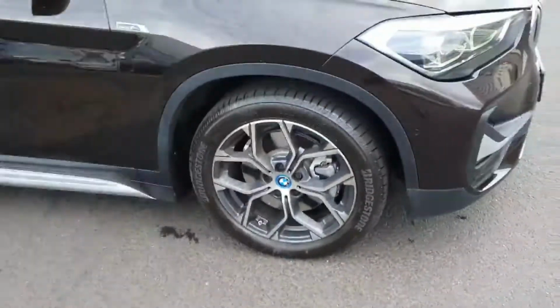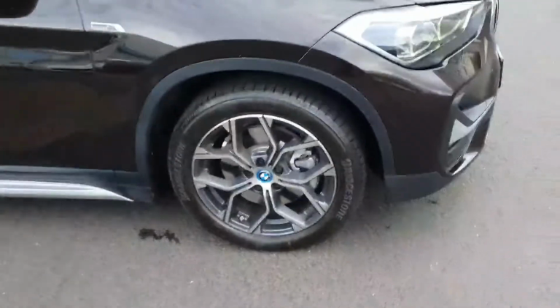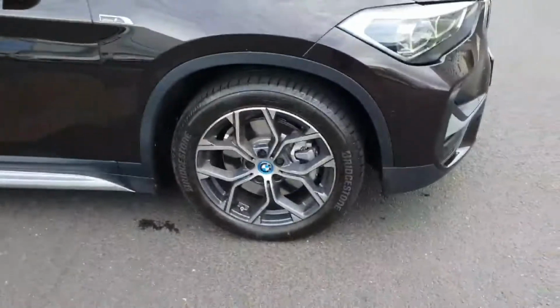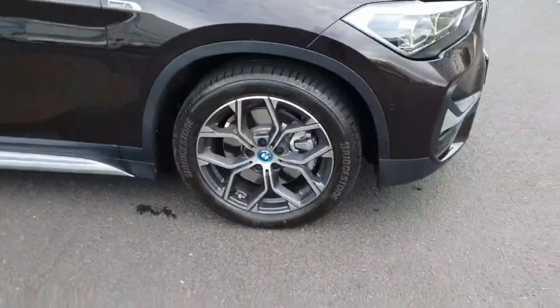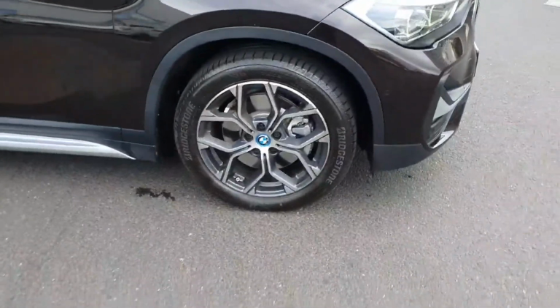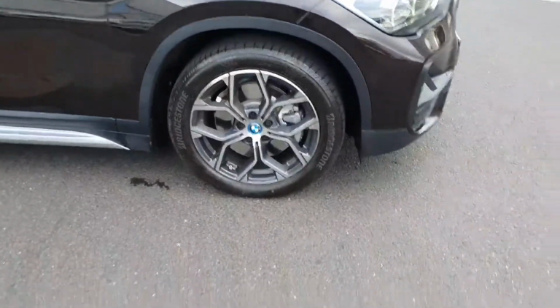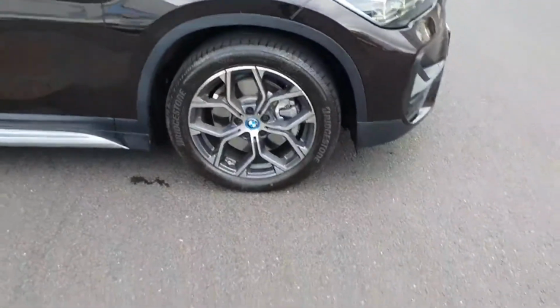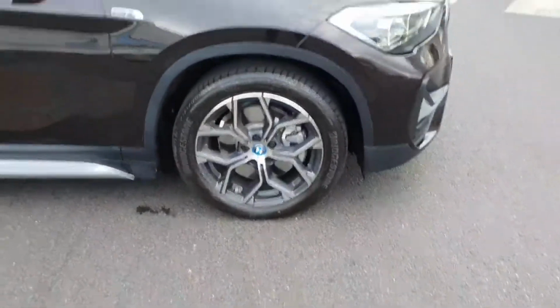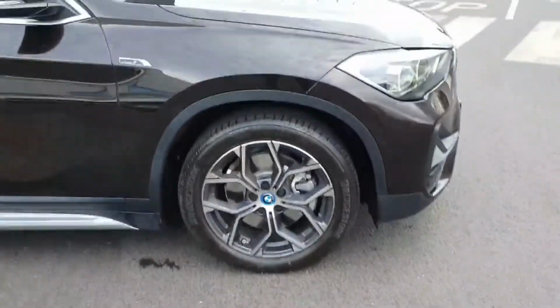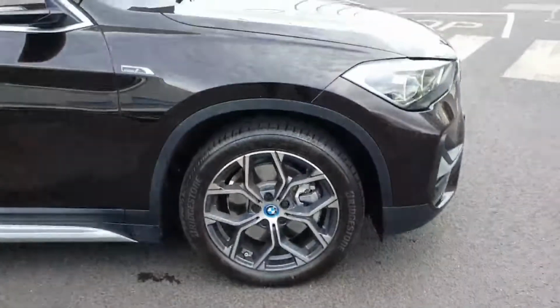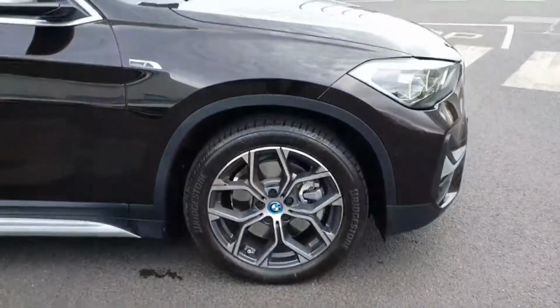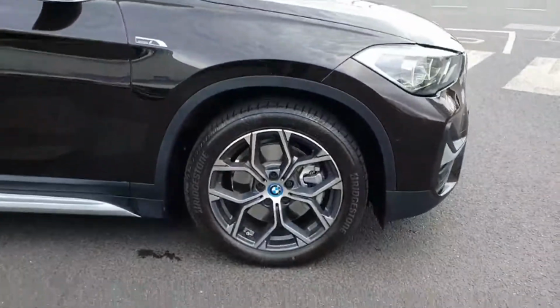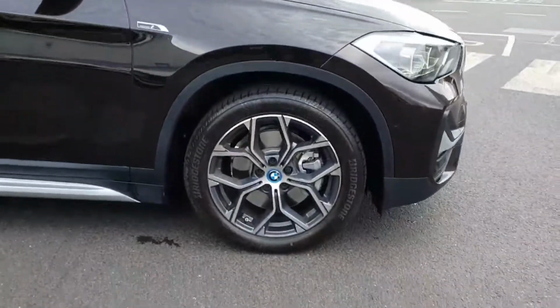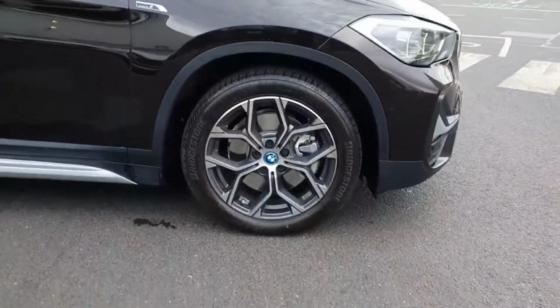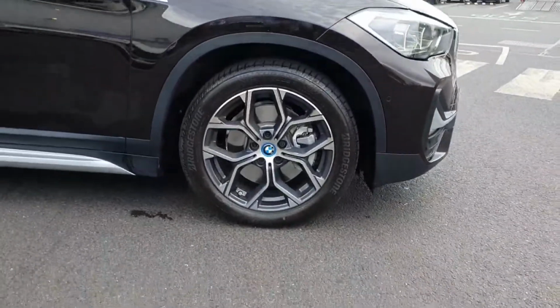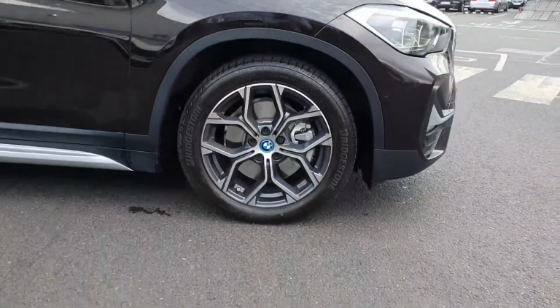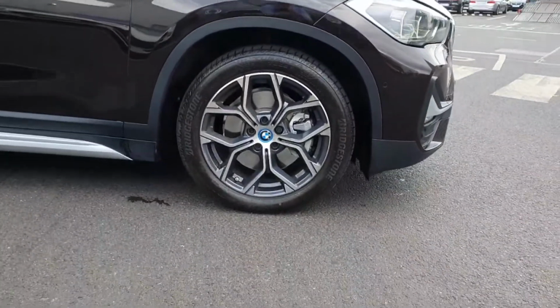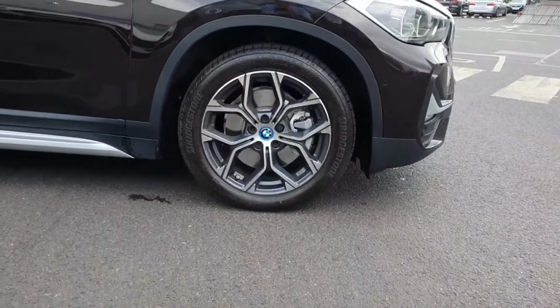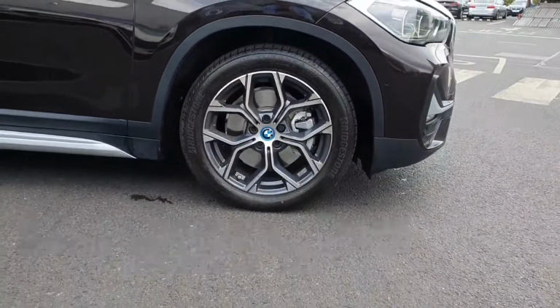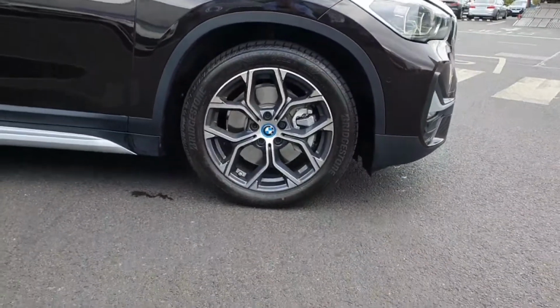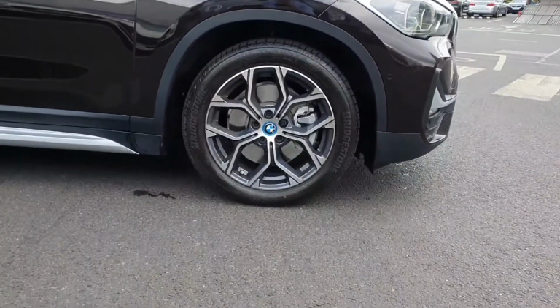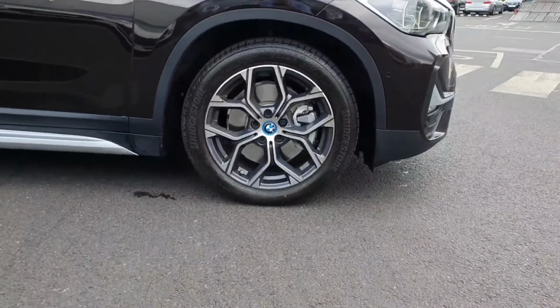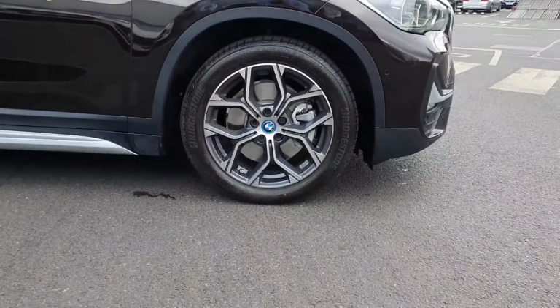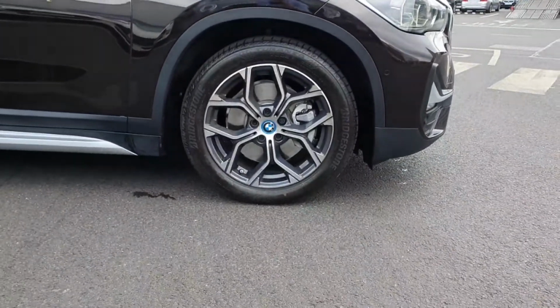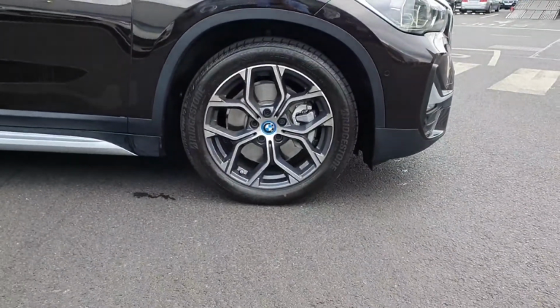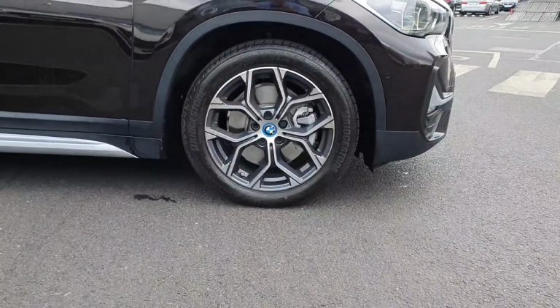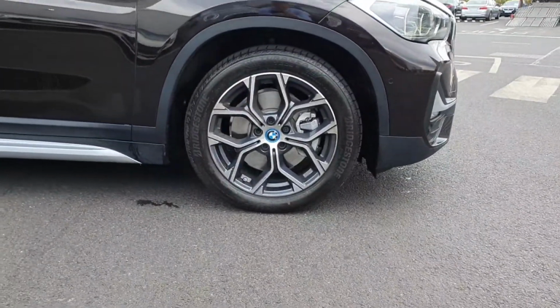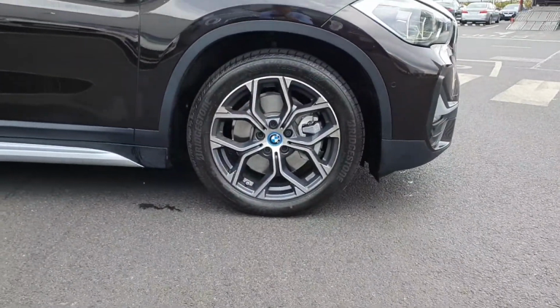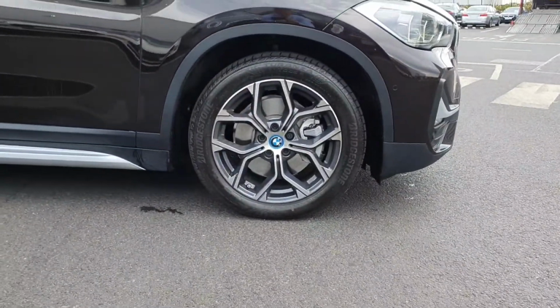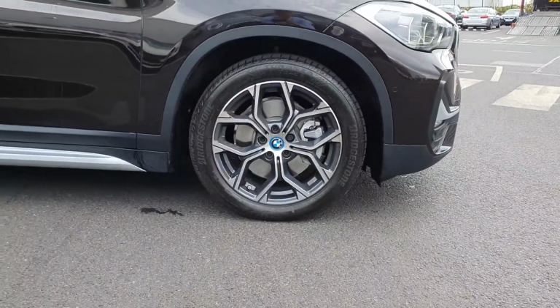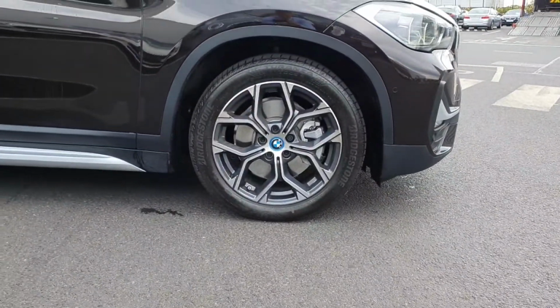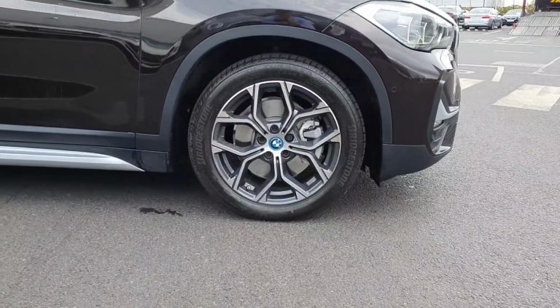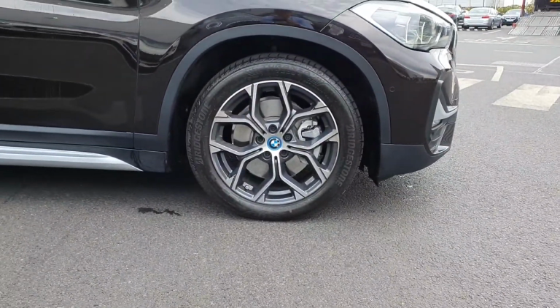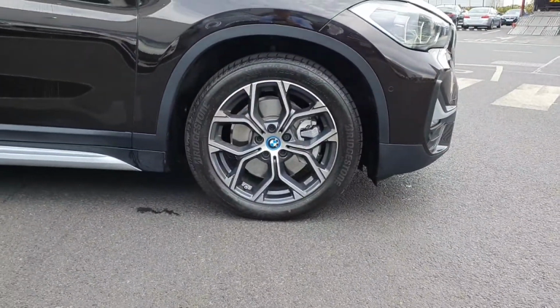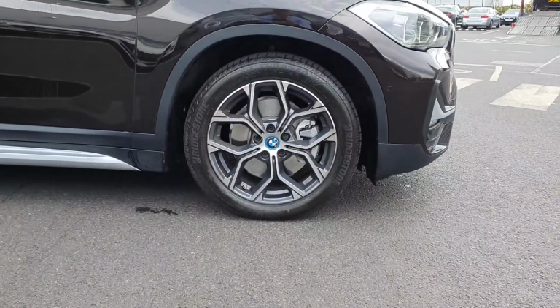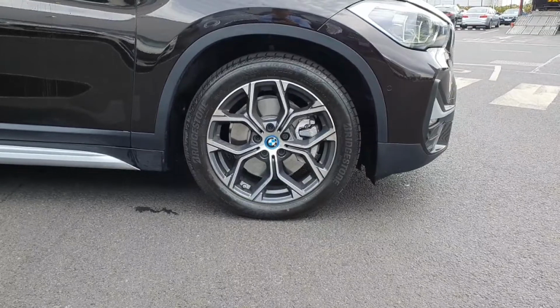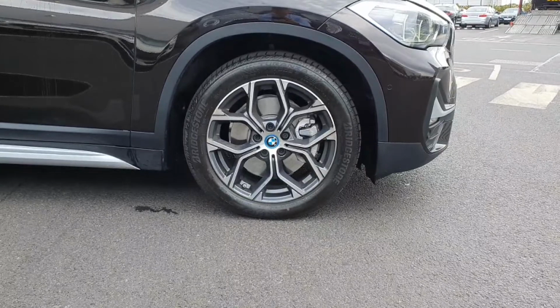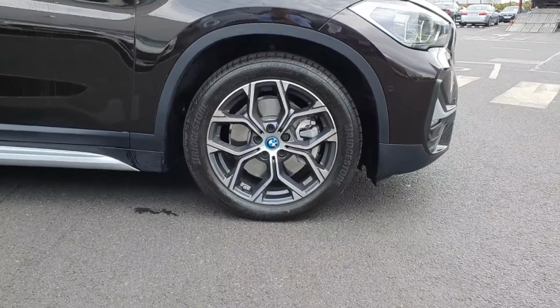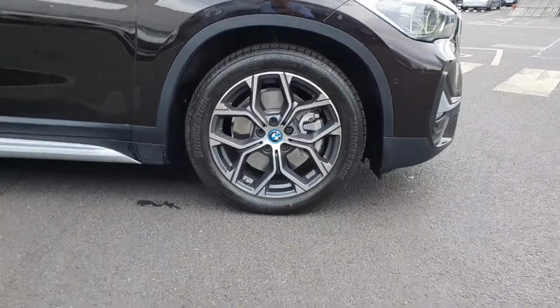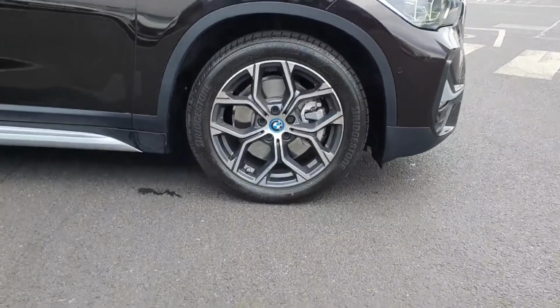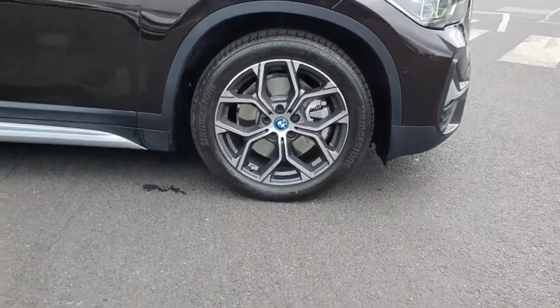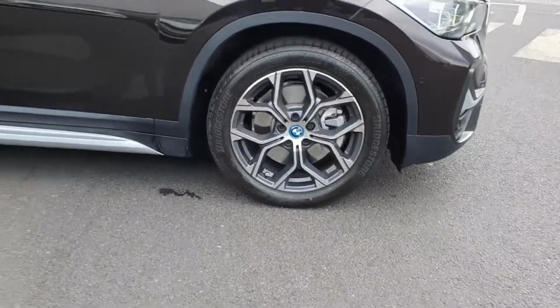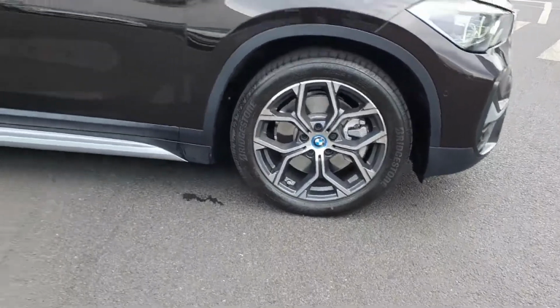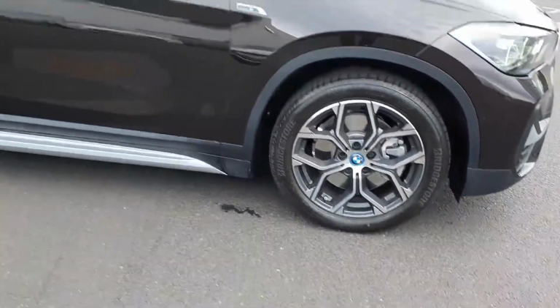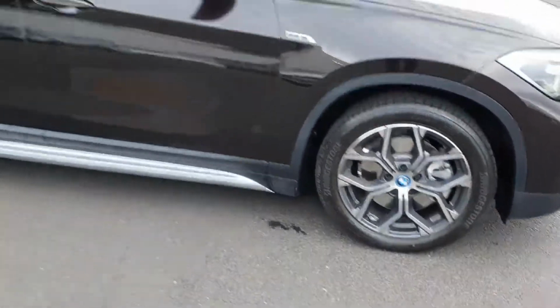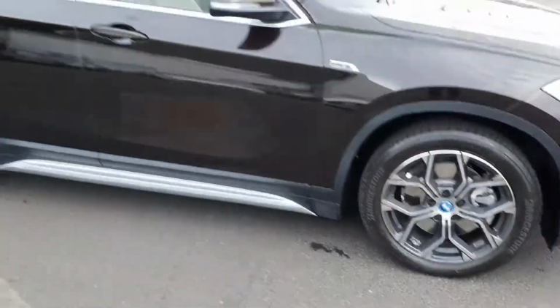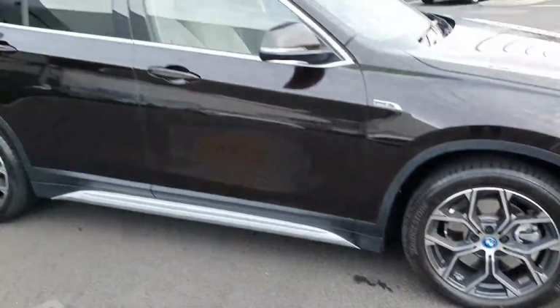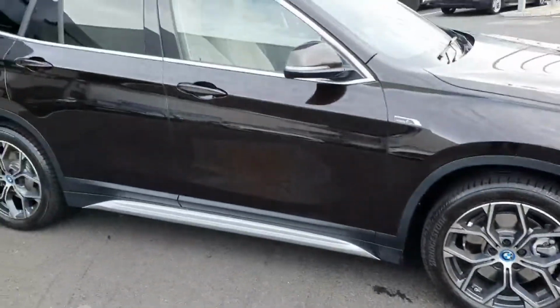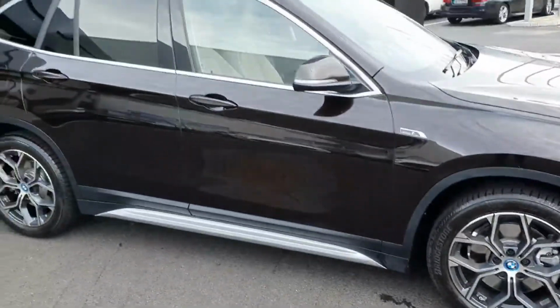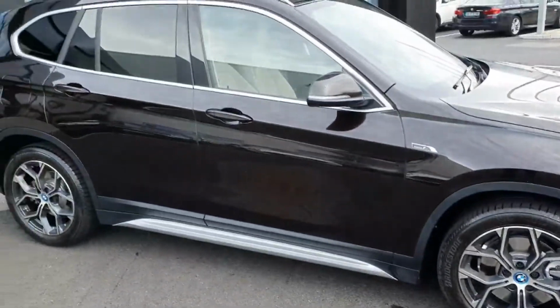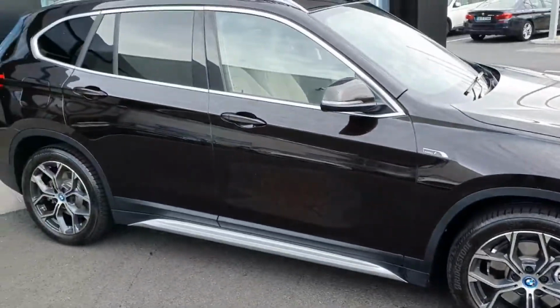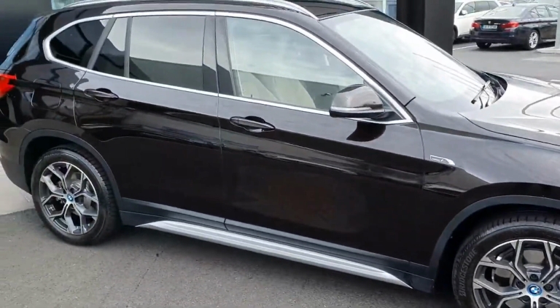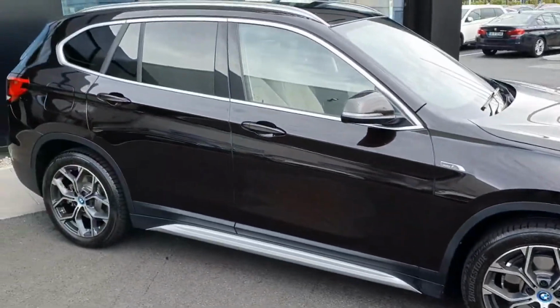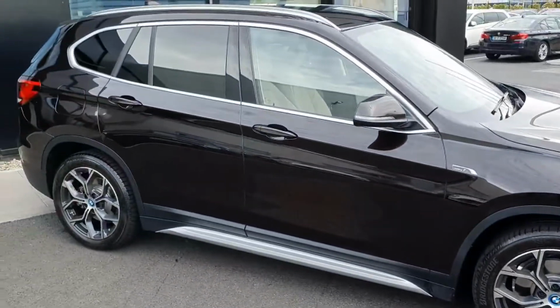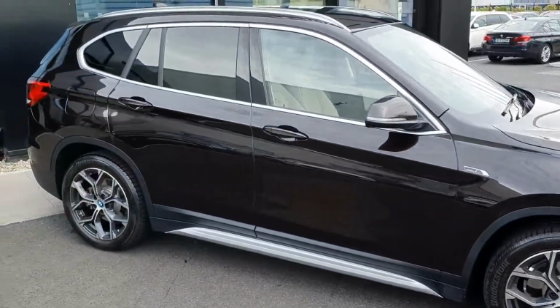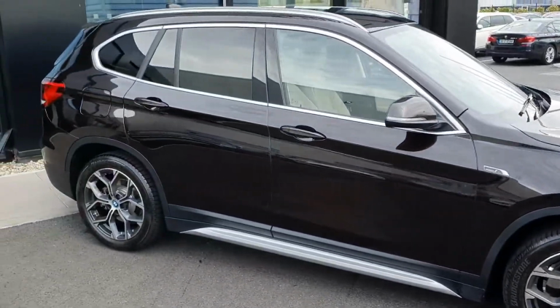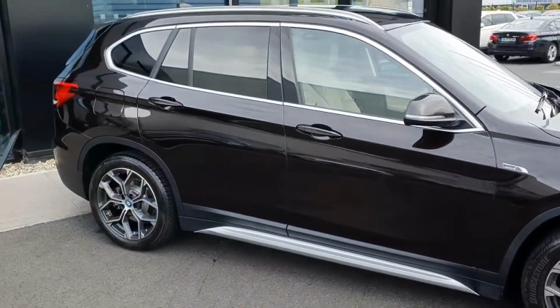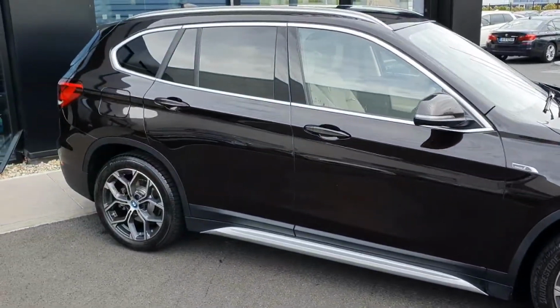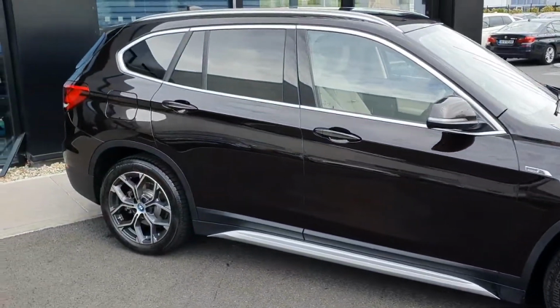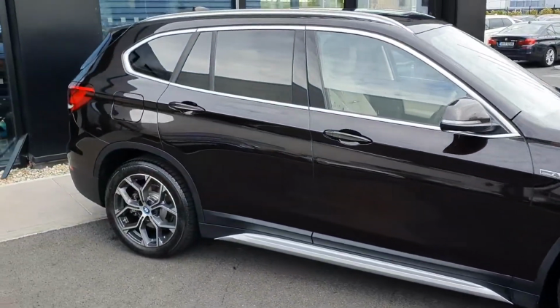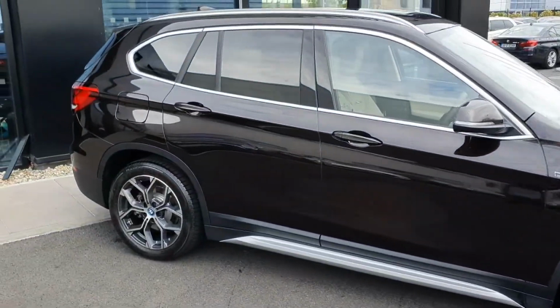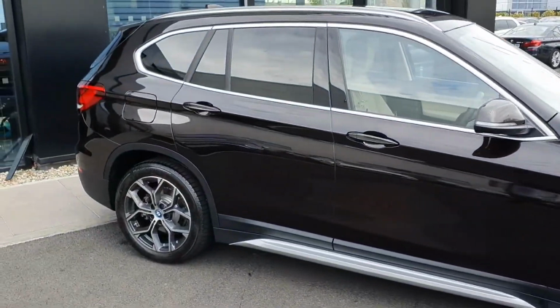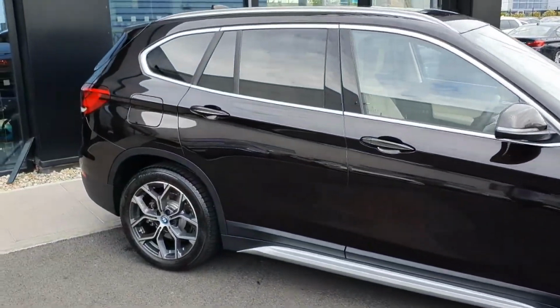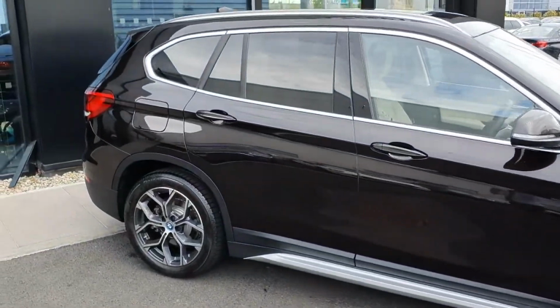Off to the side now, we have these BMW i-Spock alloys and rear privacy windows as well.